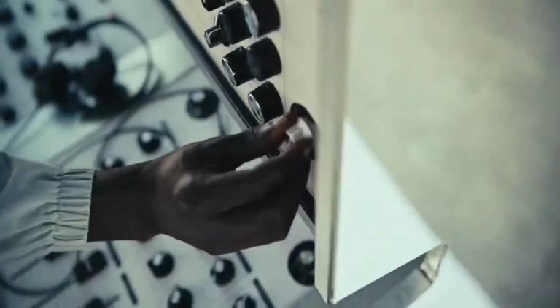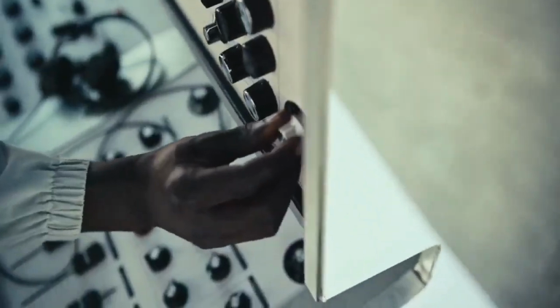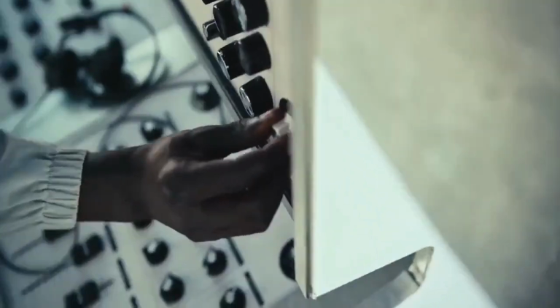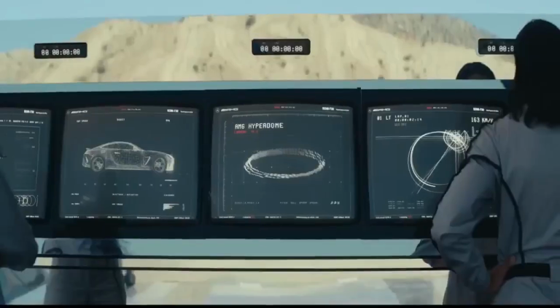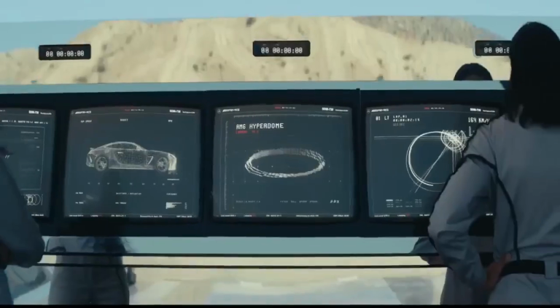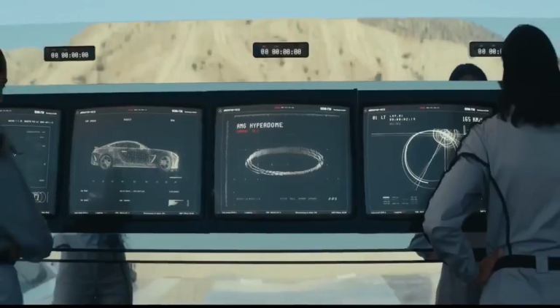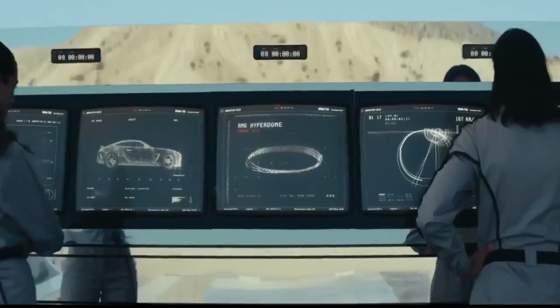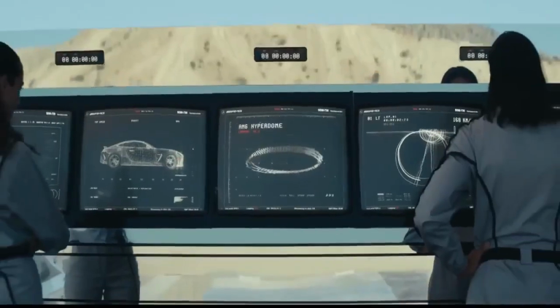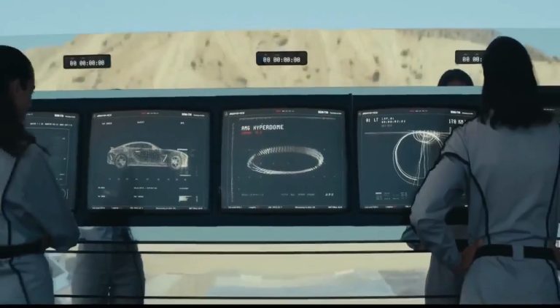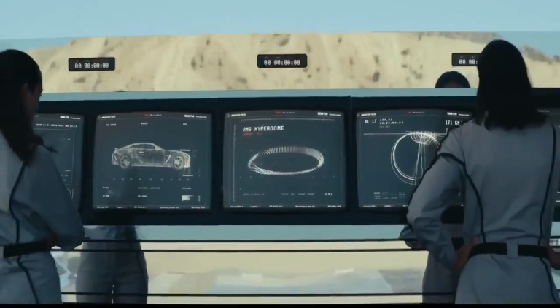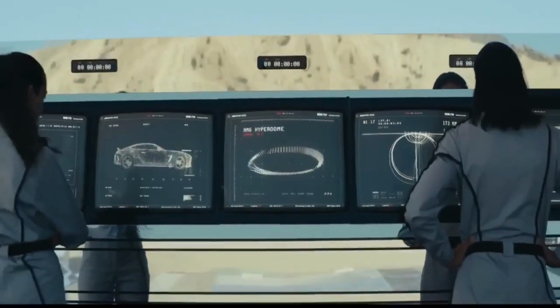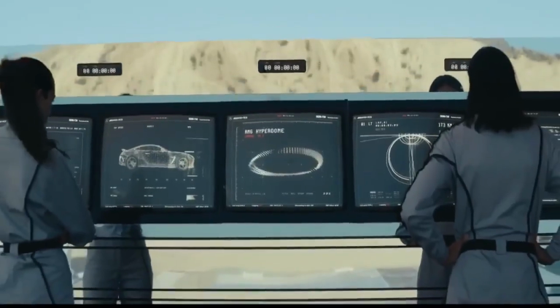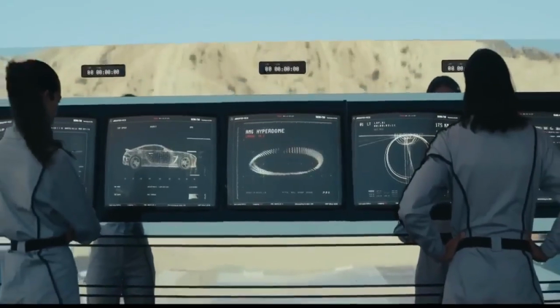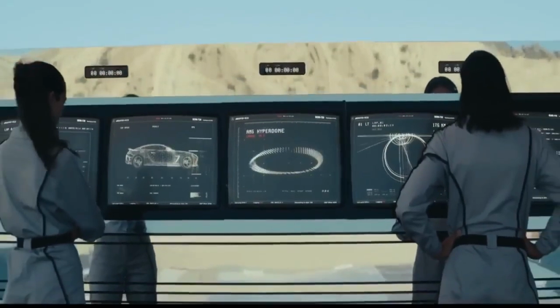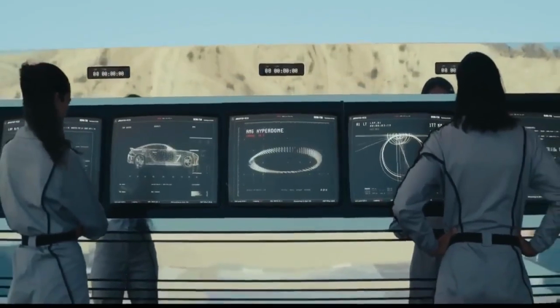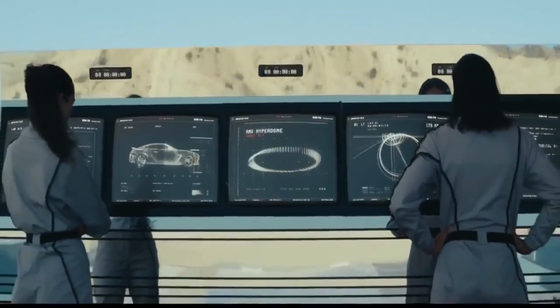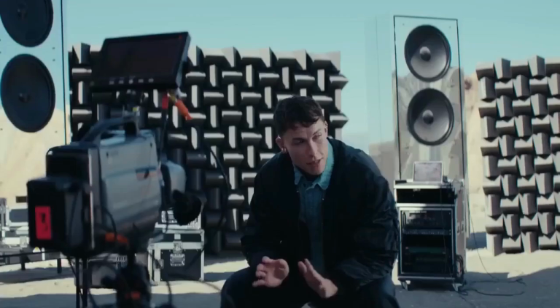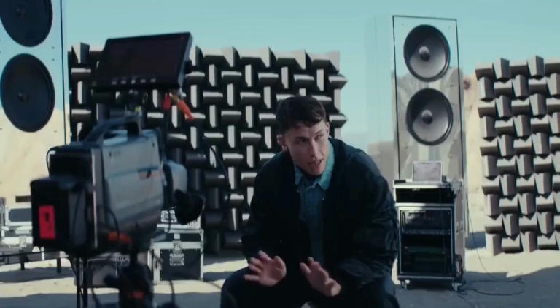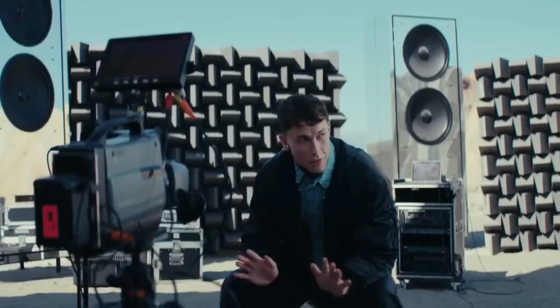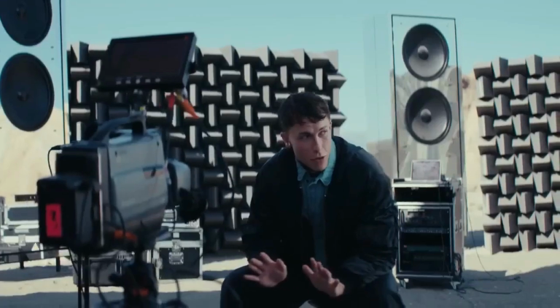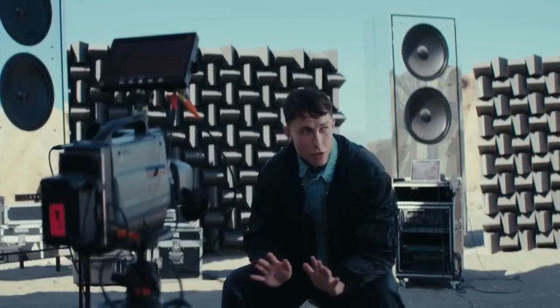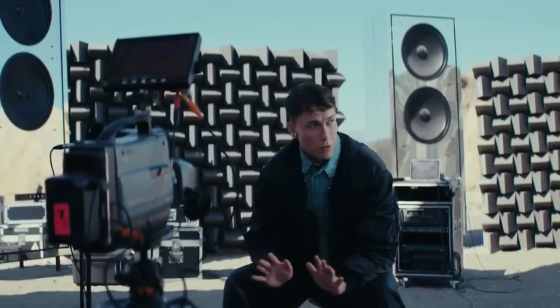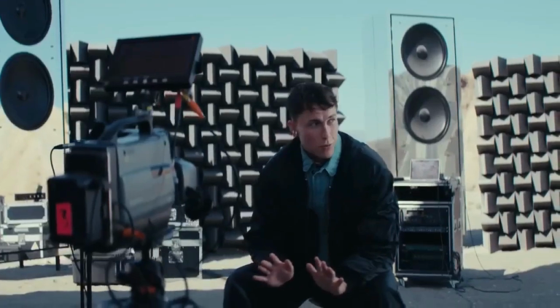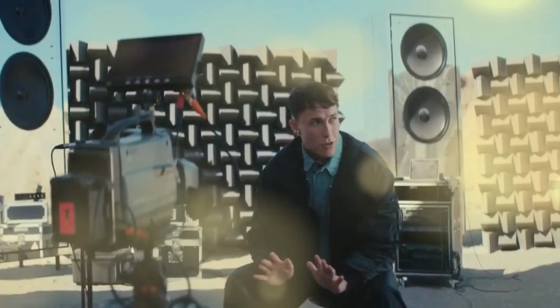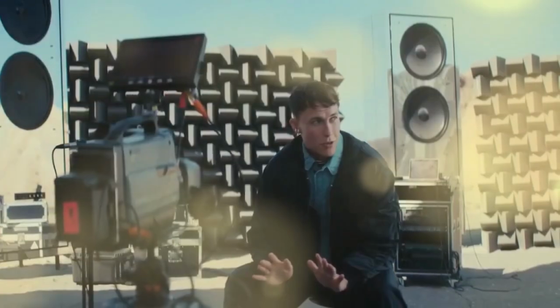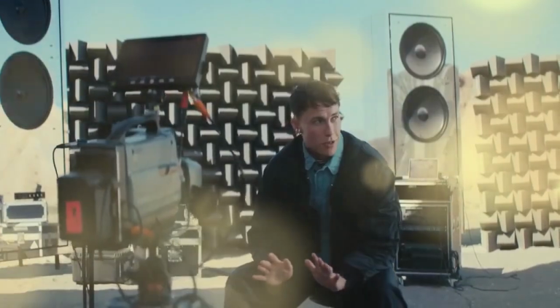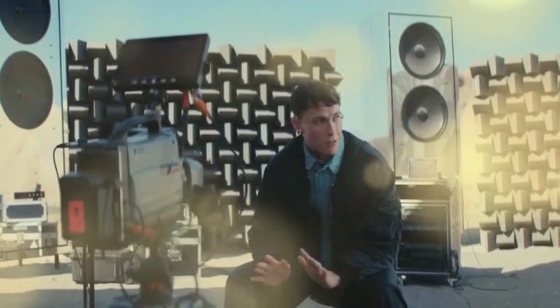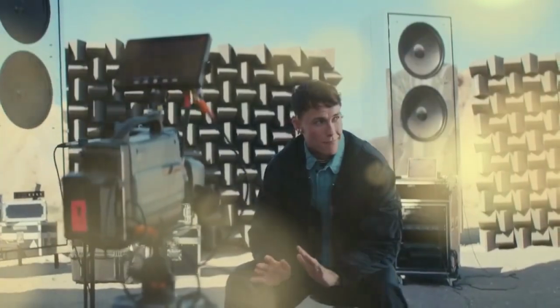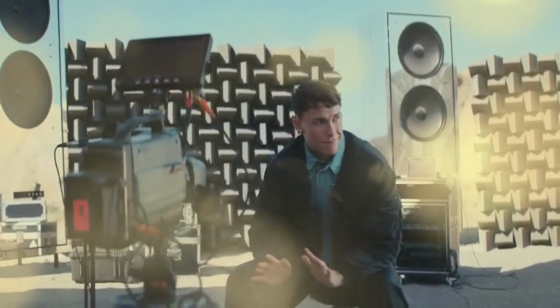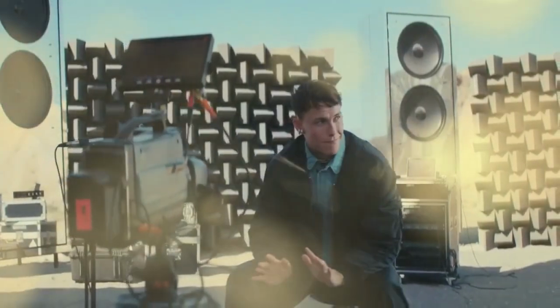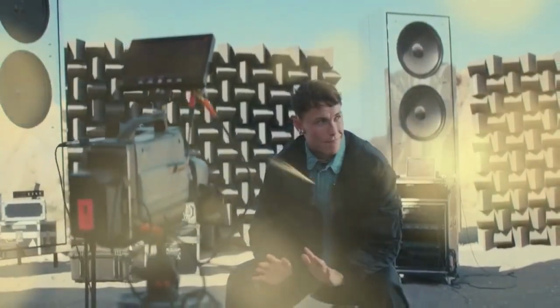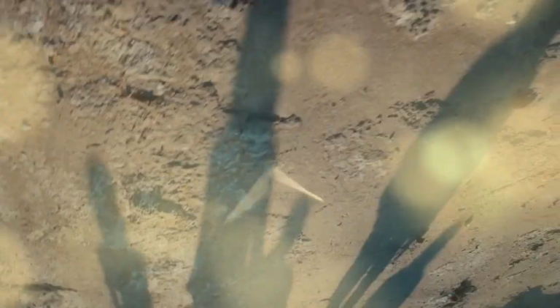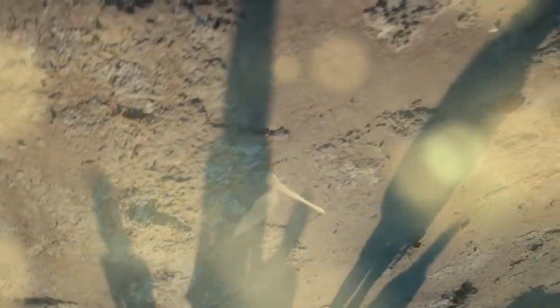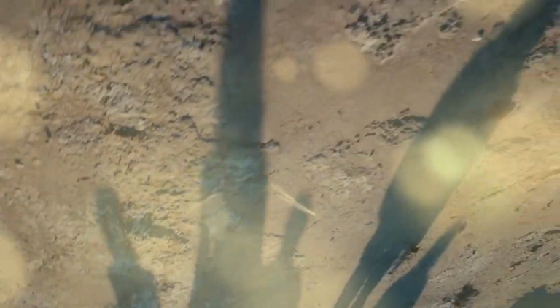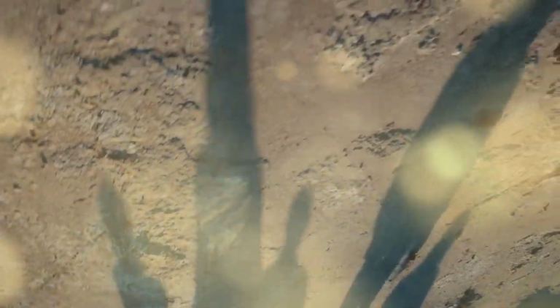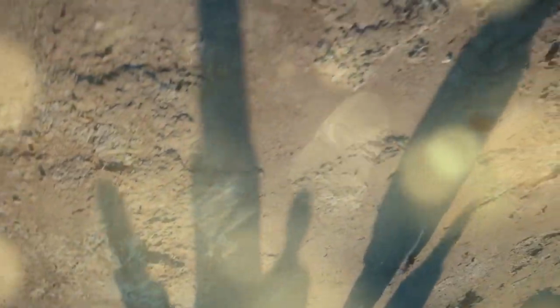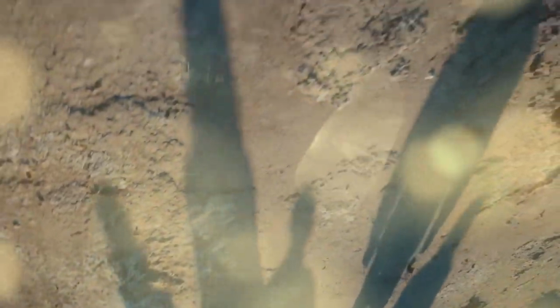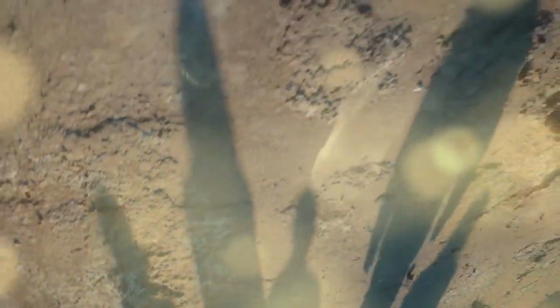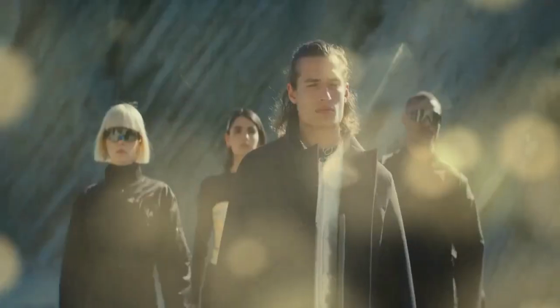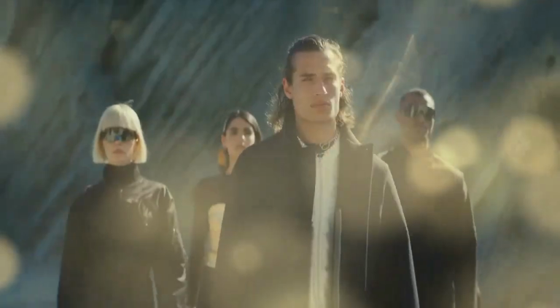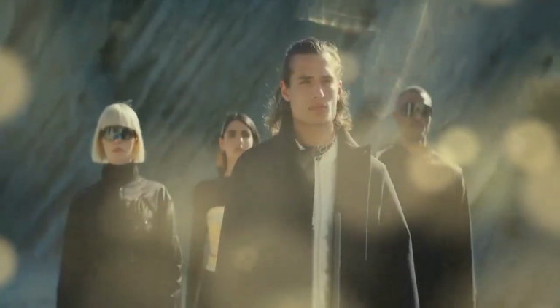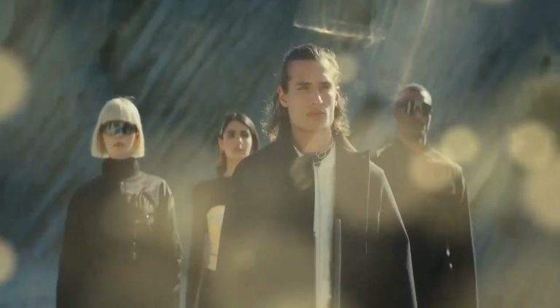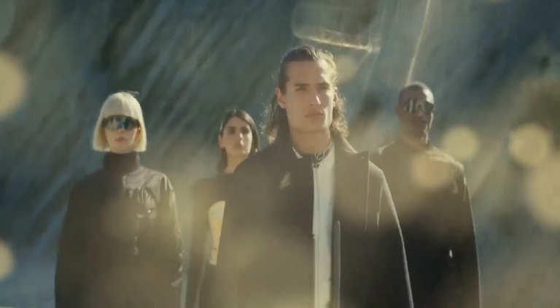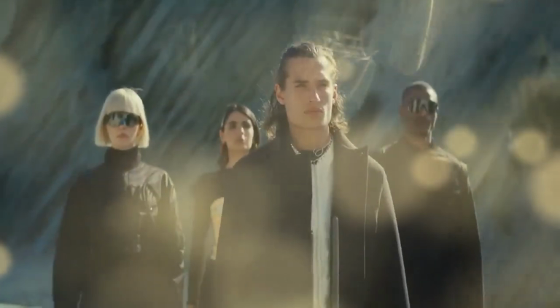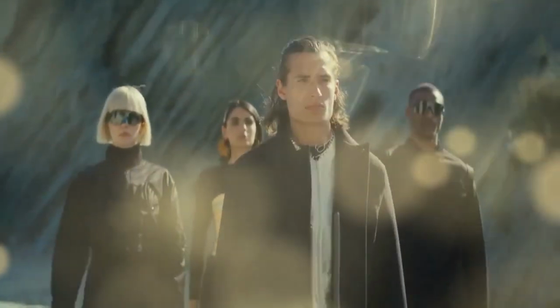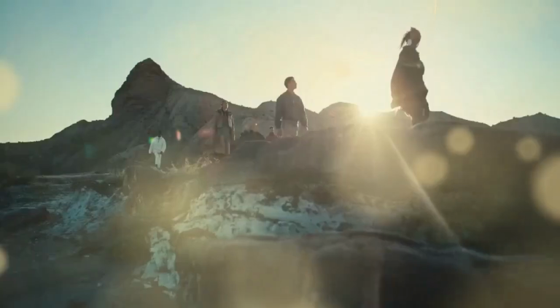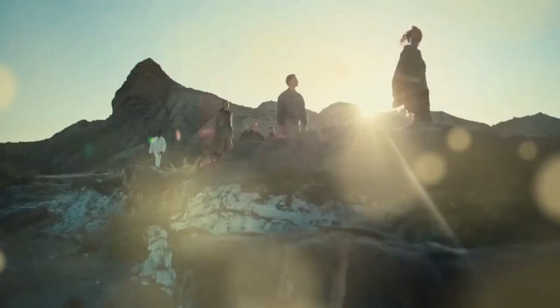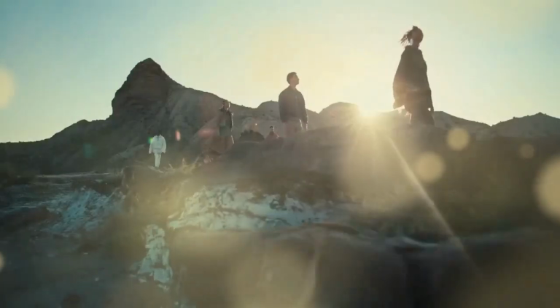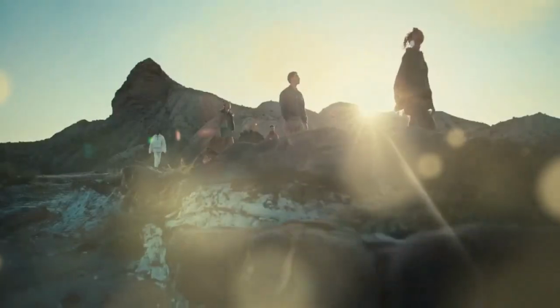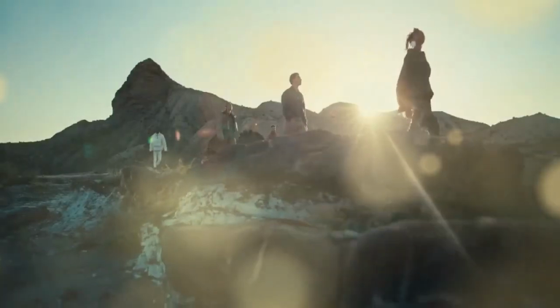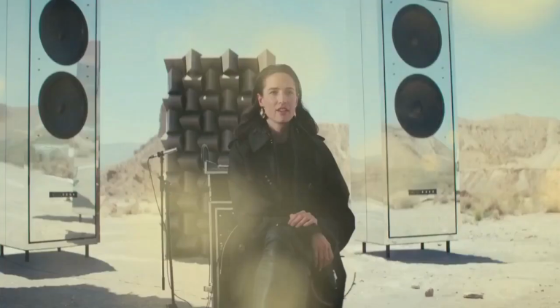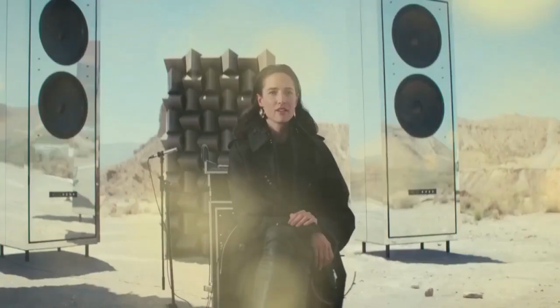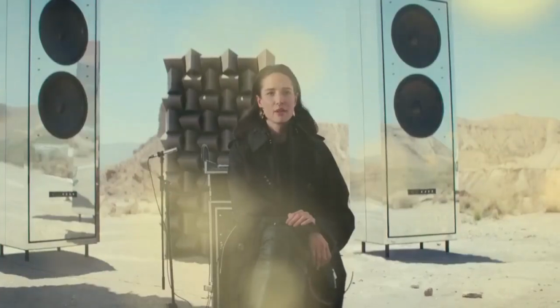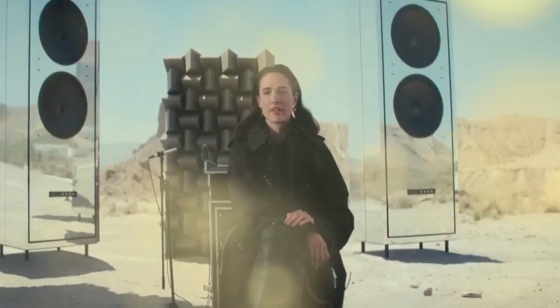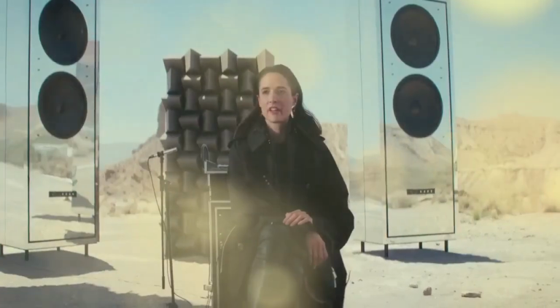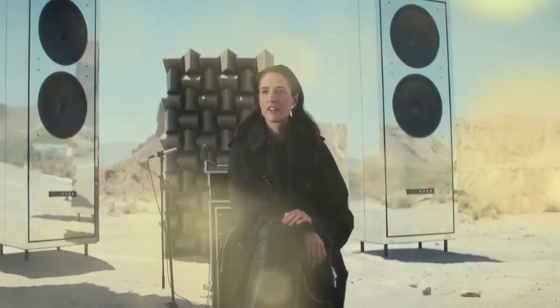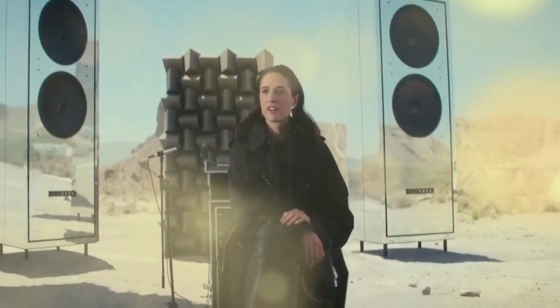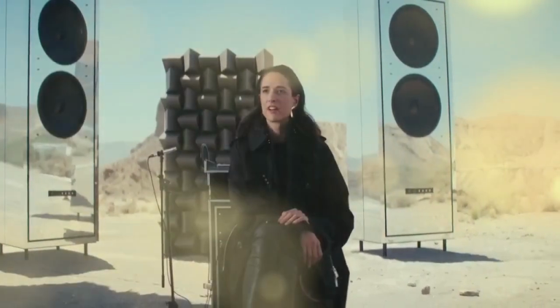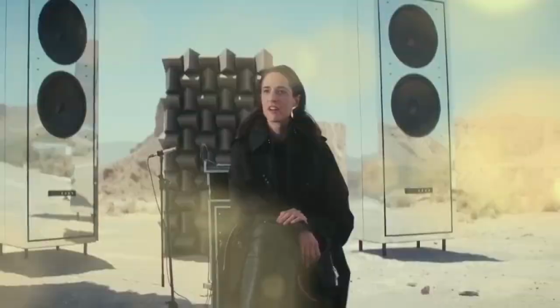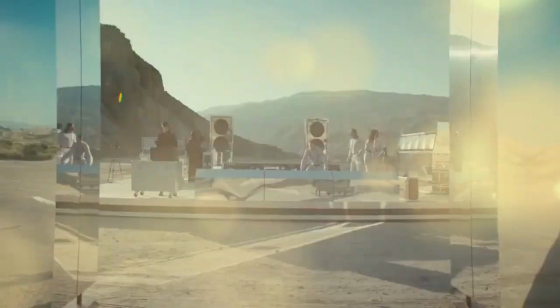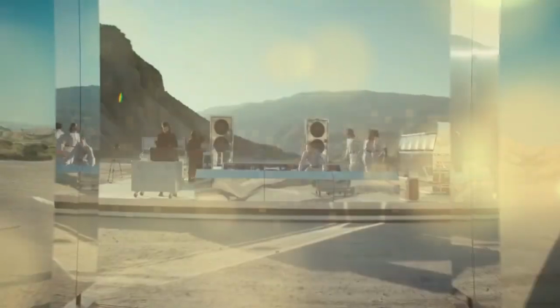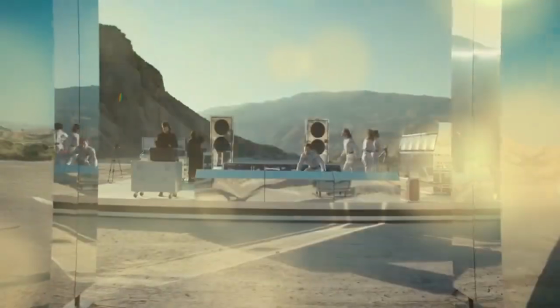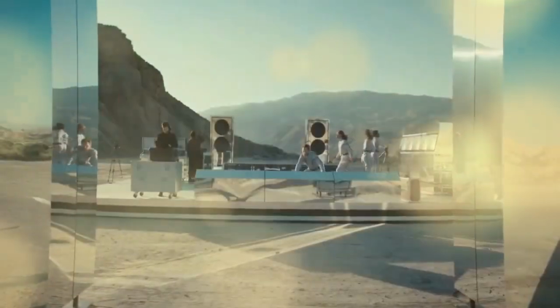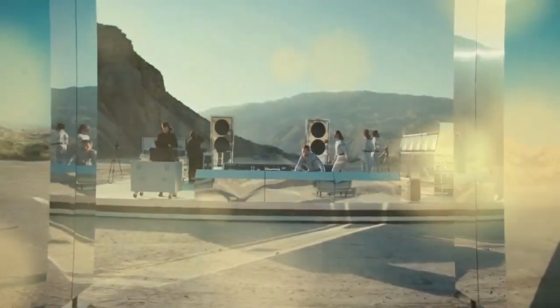This two-door hatchback weighs nearly 2.5 tons, and its top-tier e-performance PHEV powertrain packs a powerful punch.